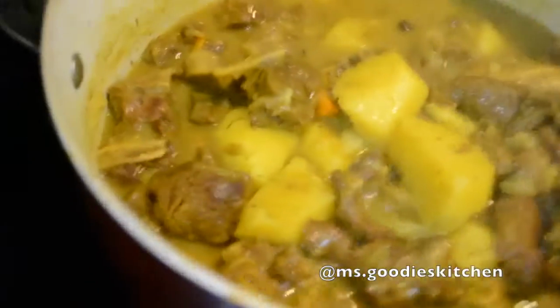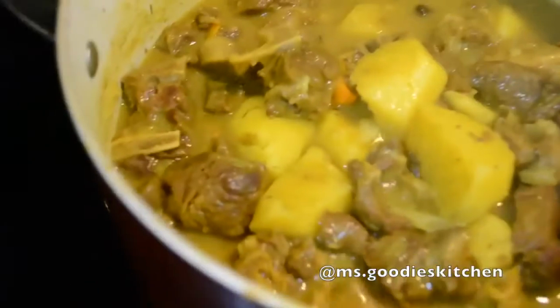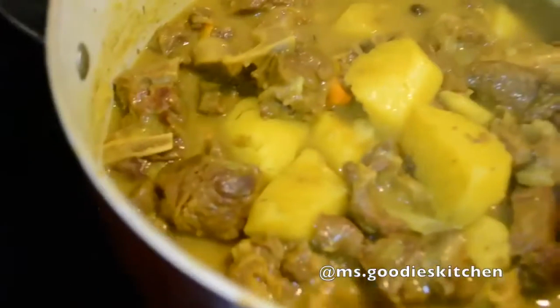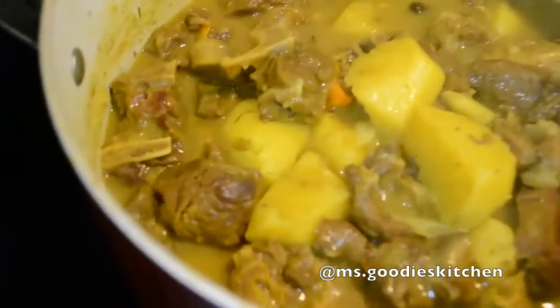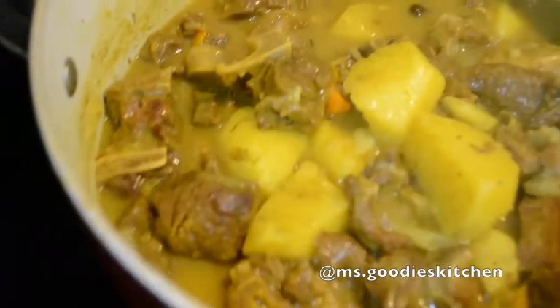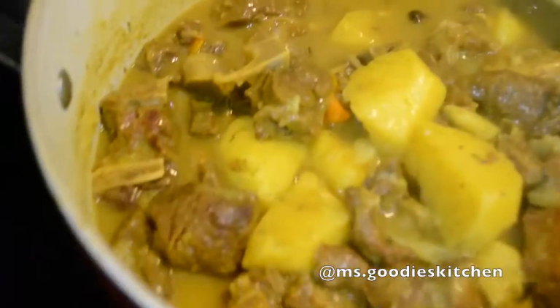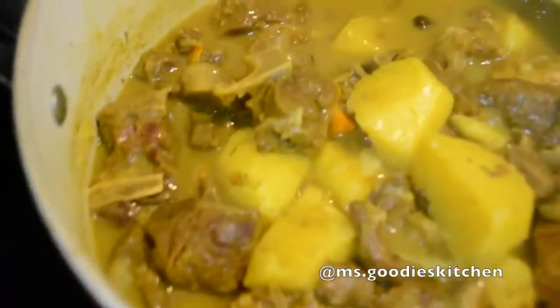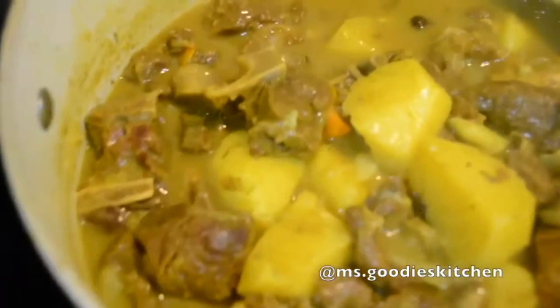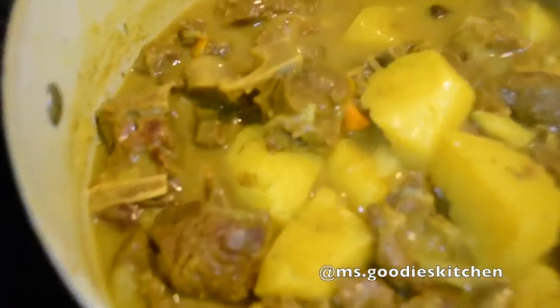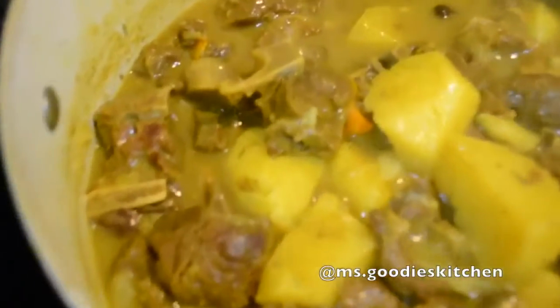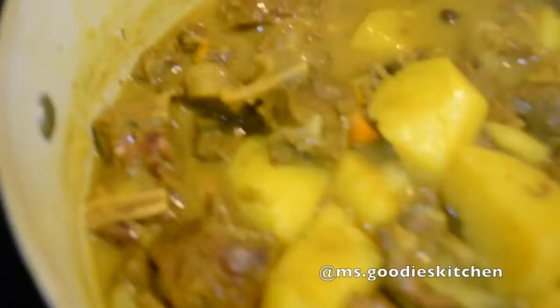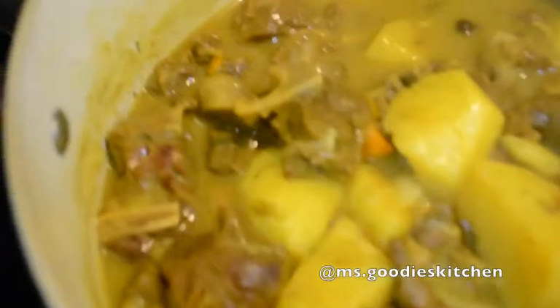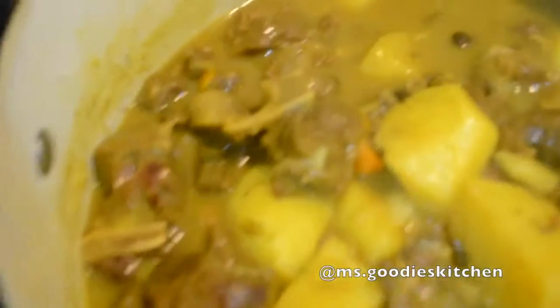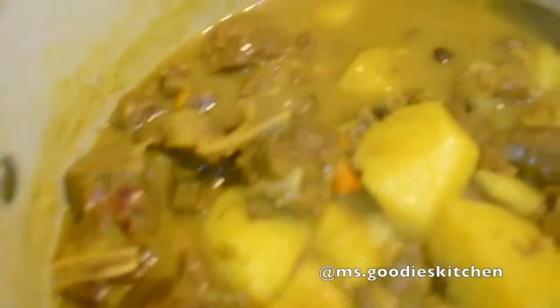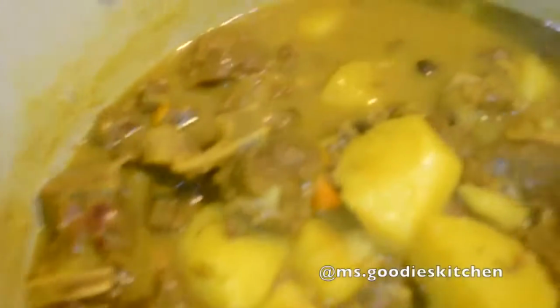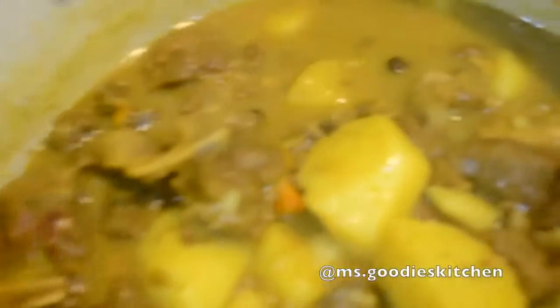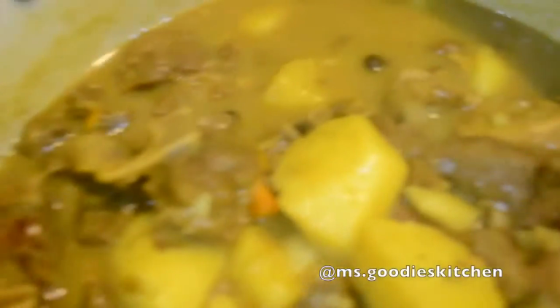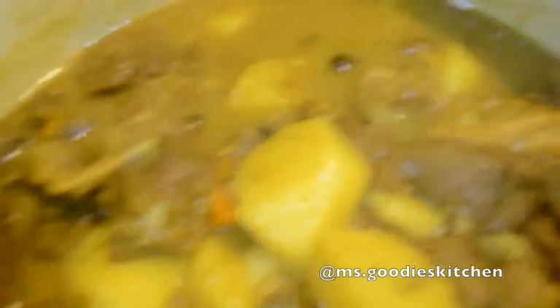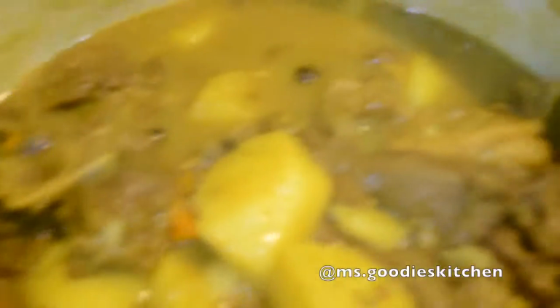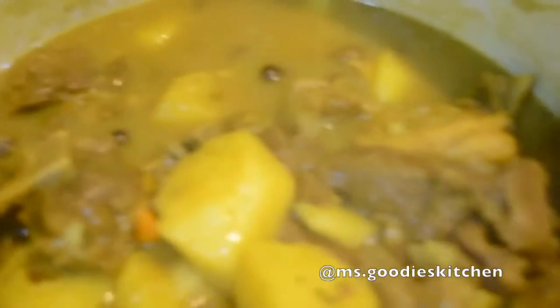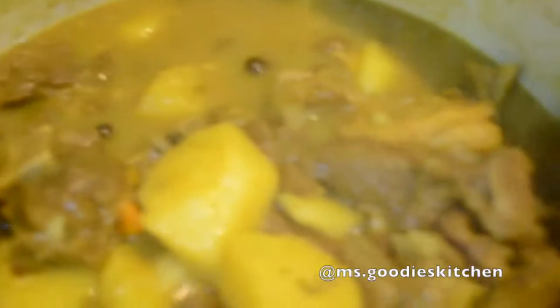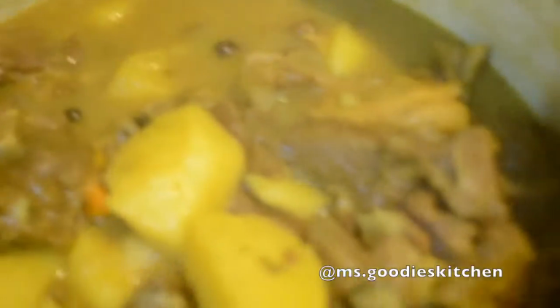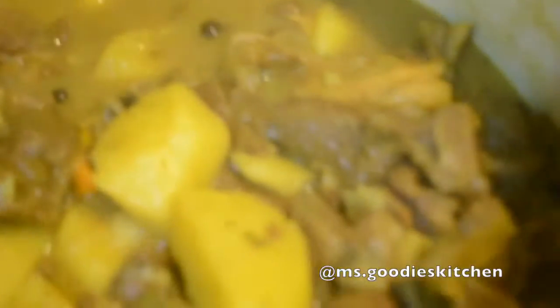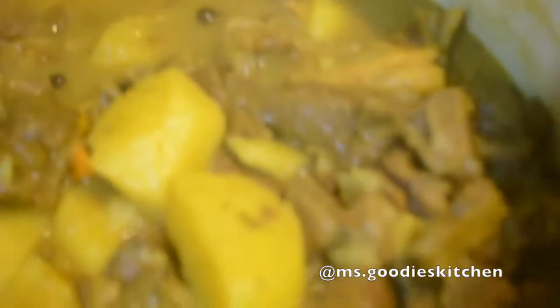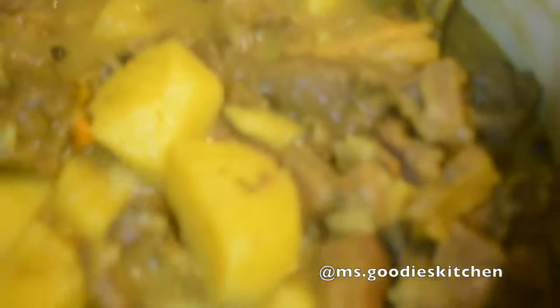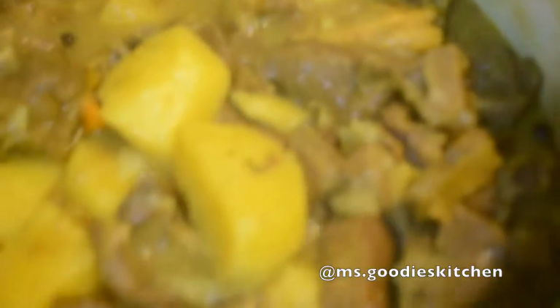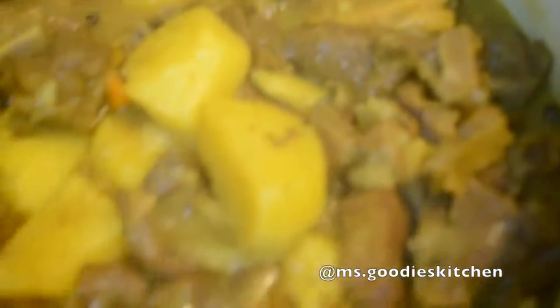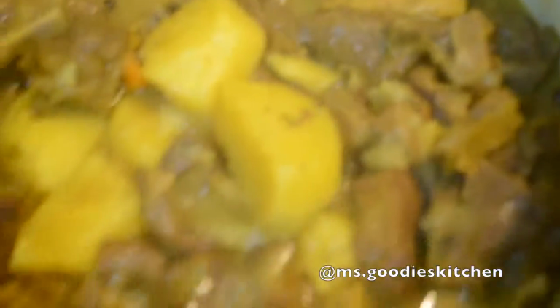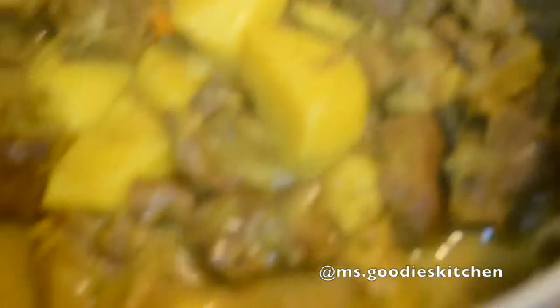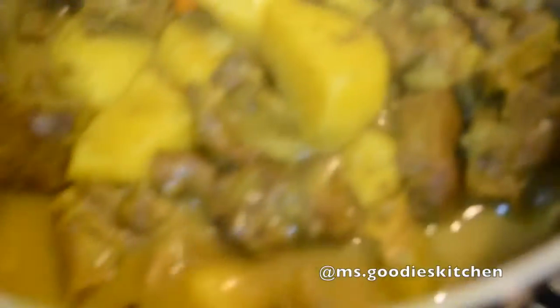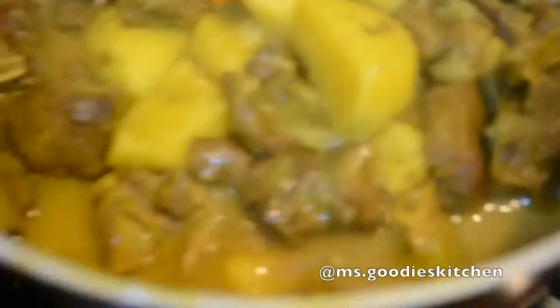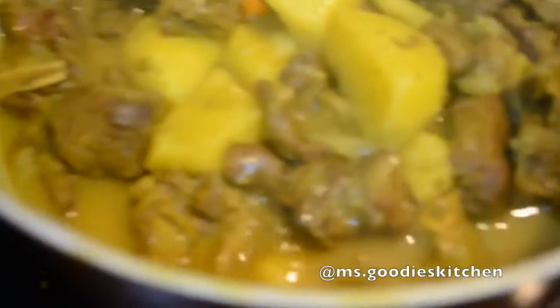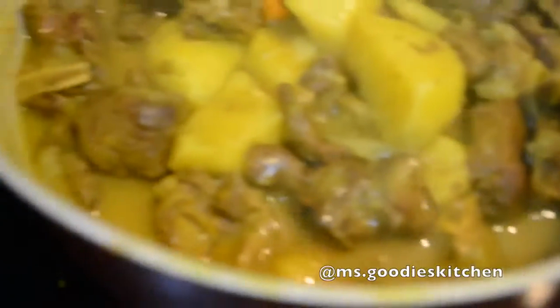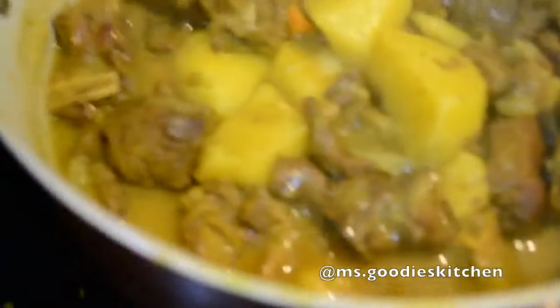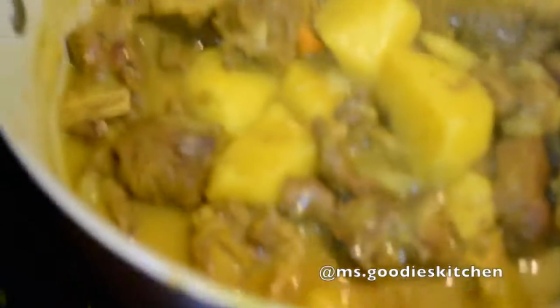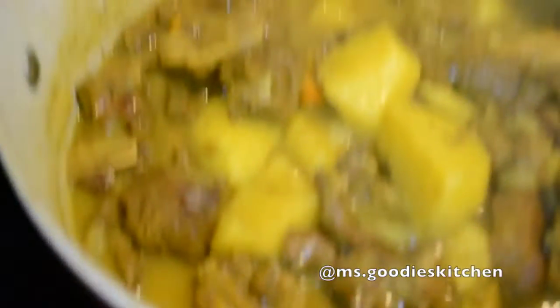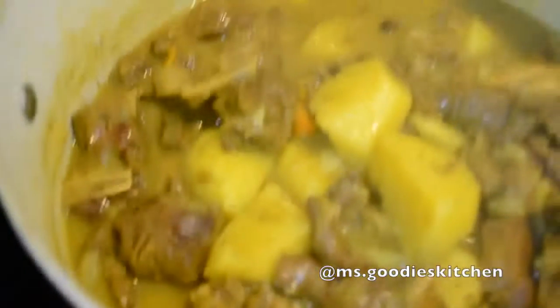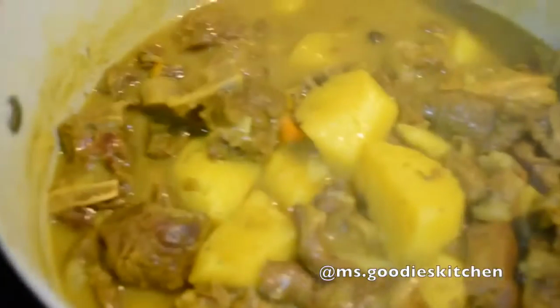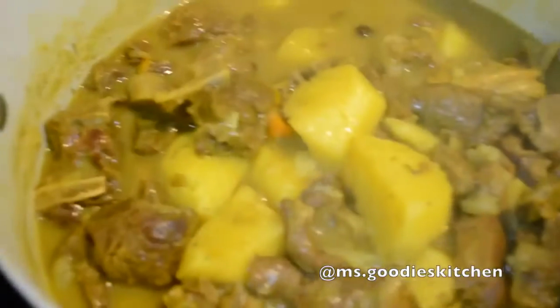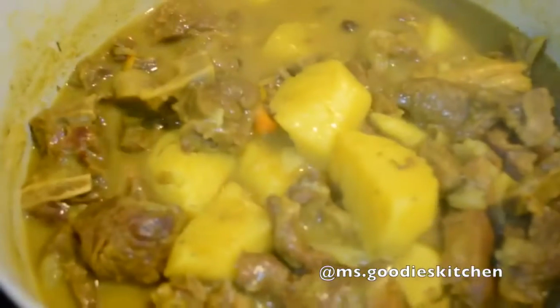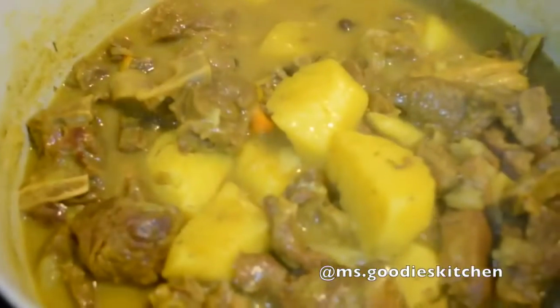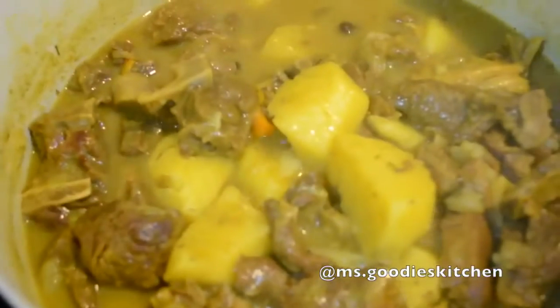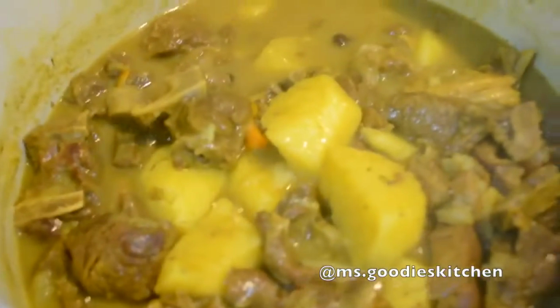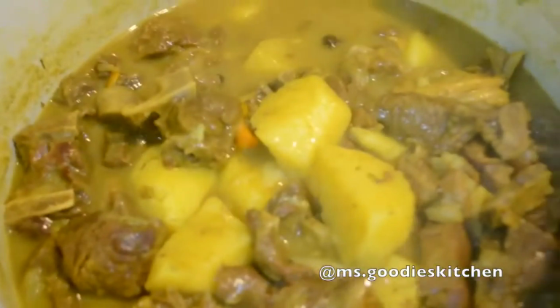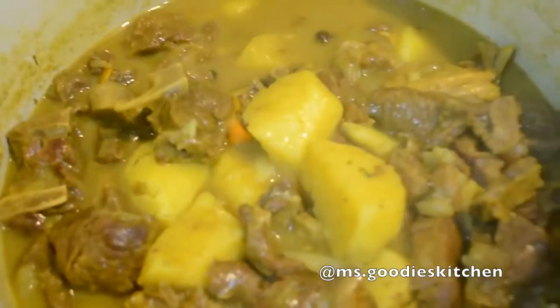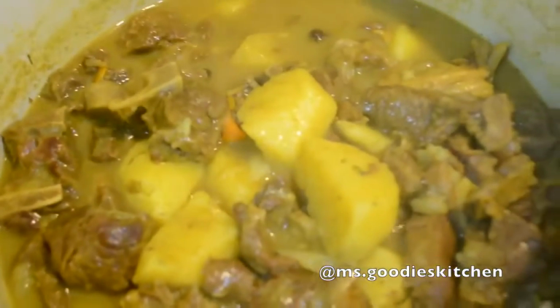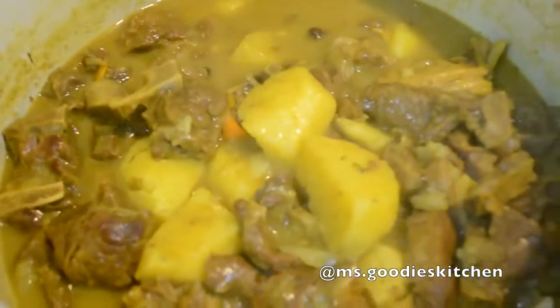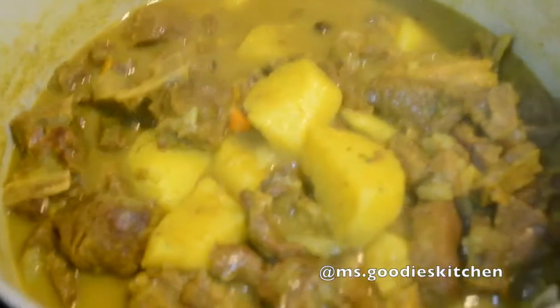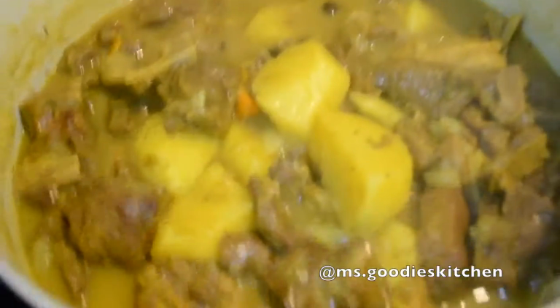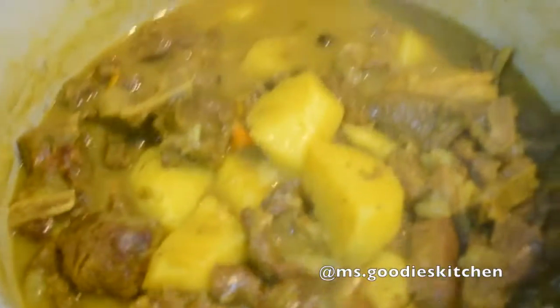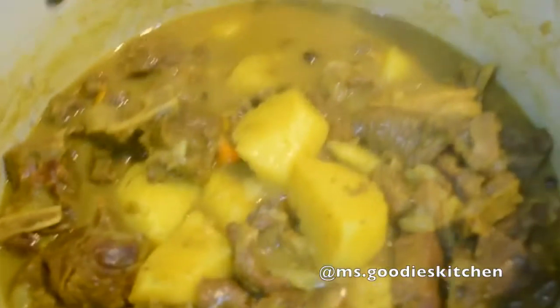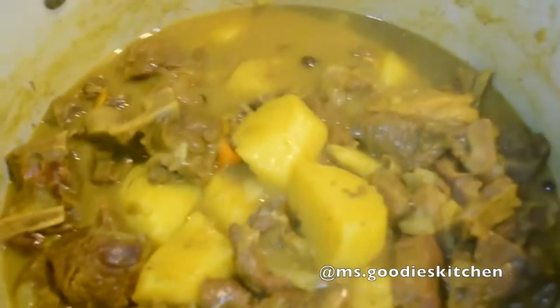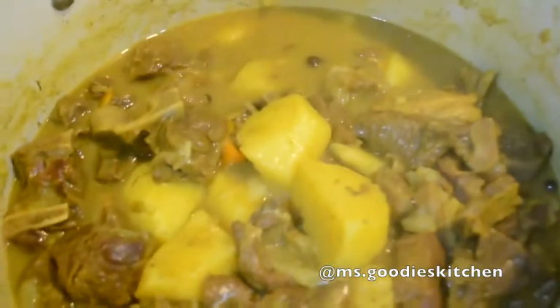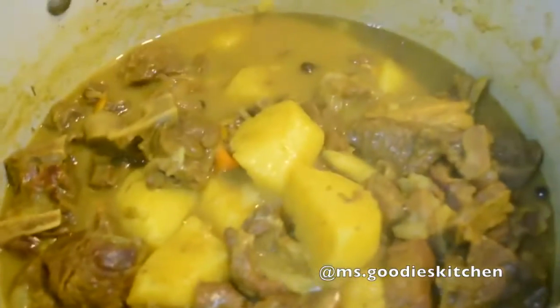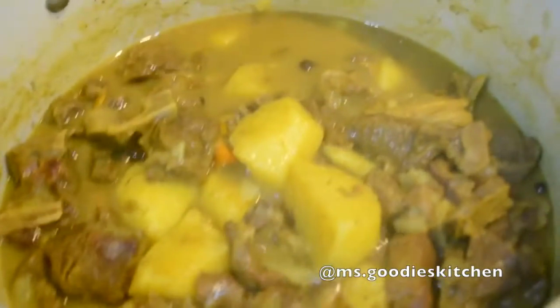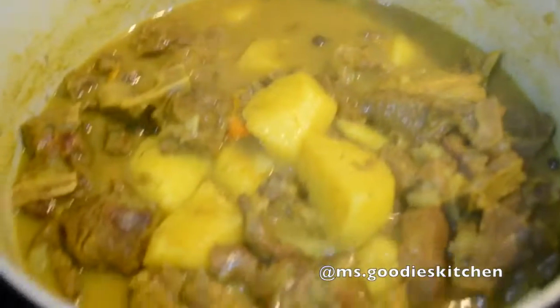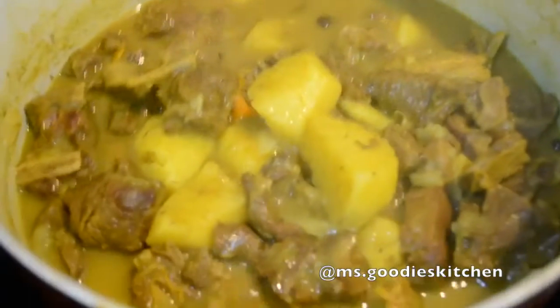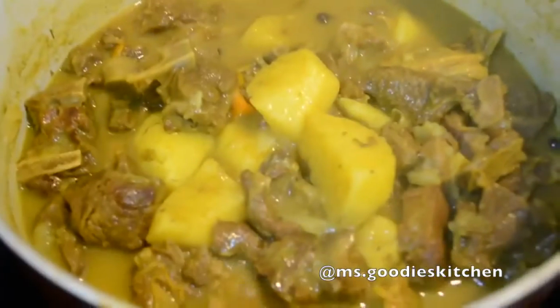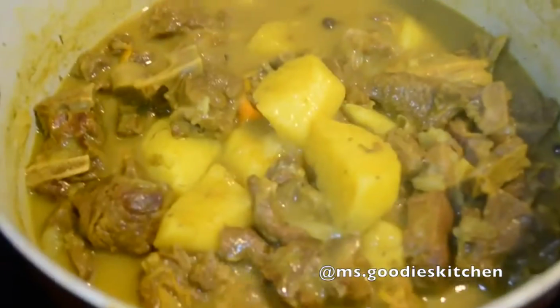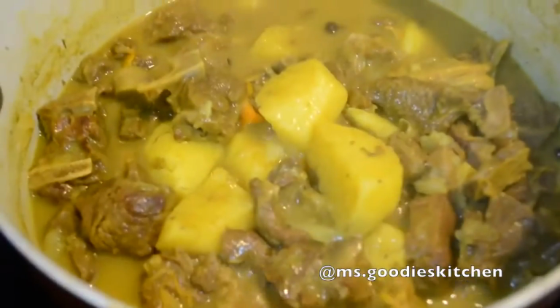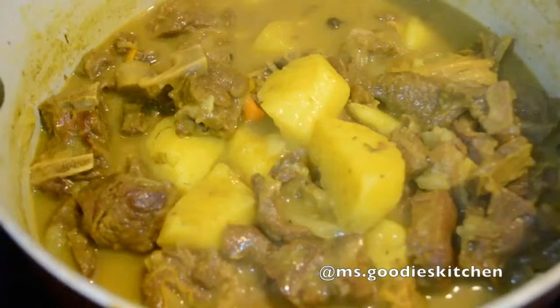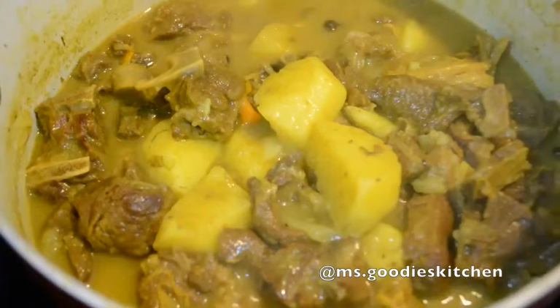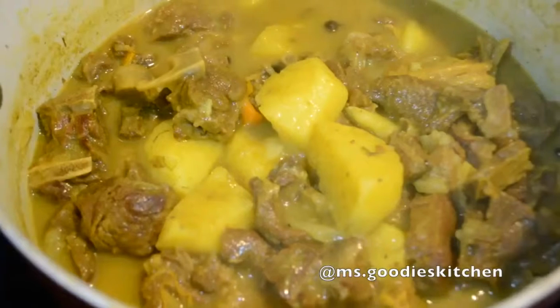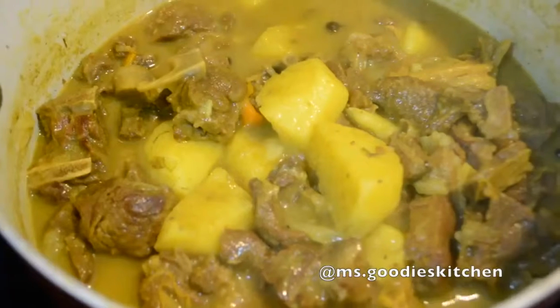Here you have it — here we go. I'm going to show you guys the final product.